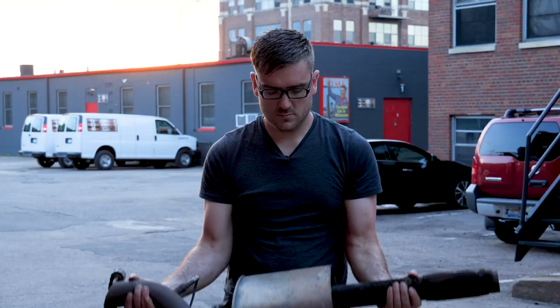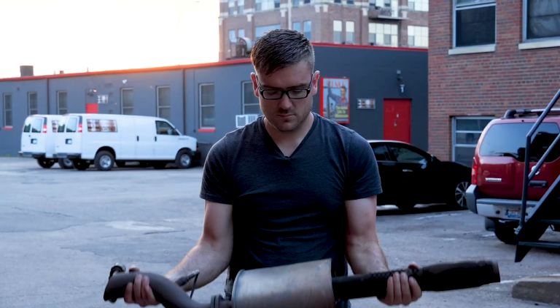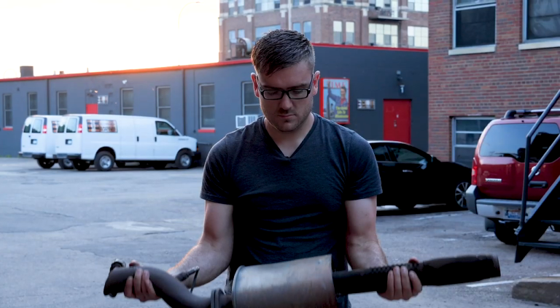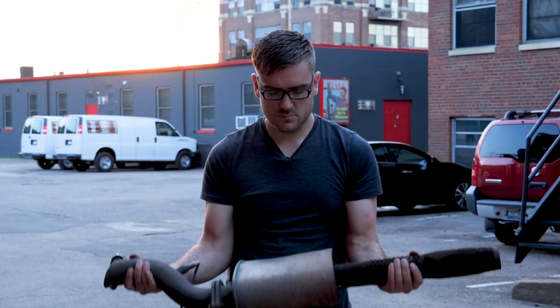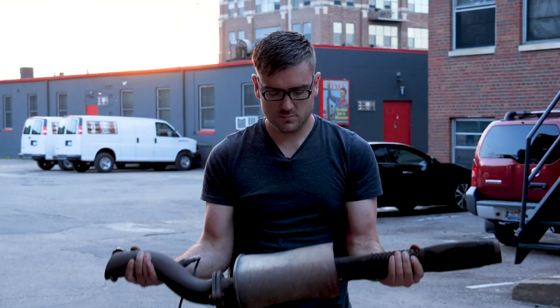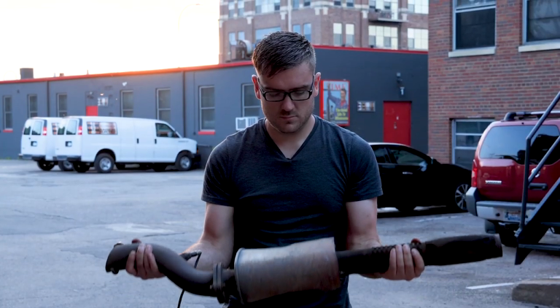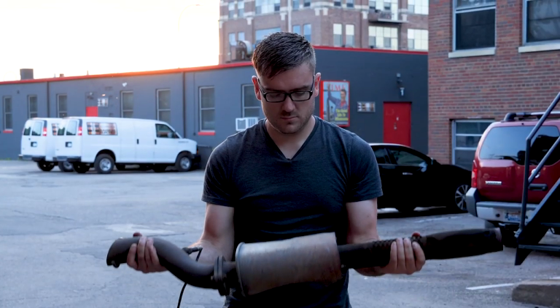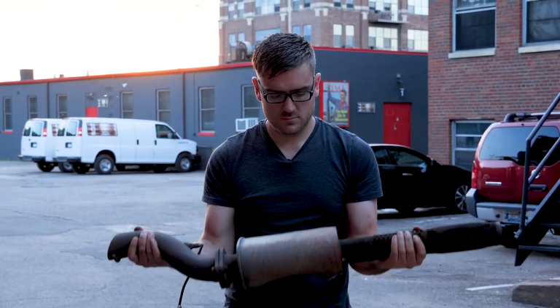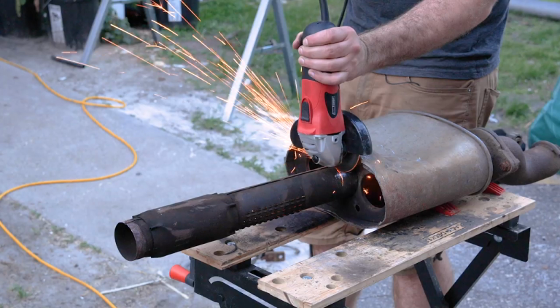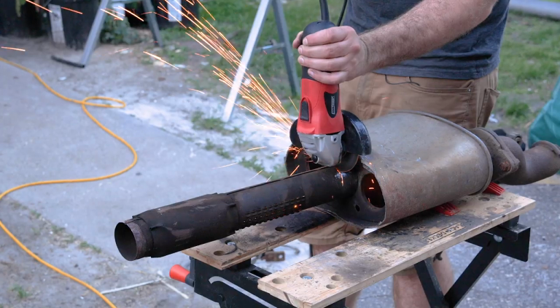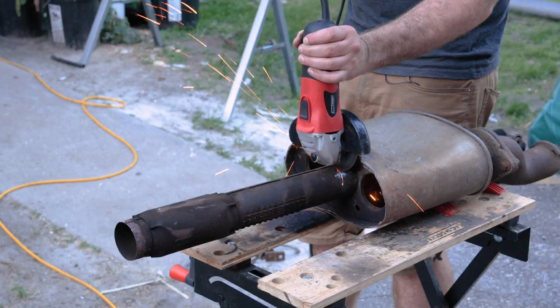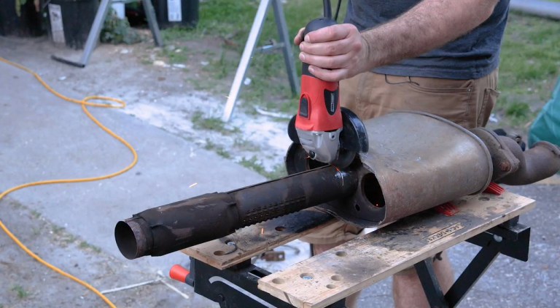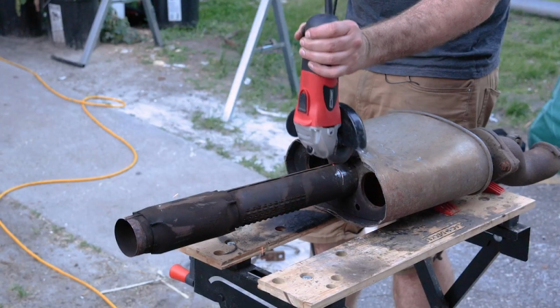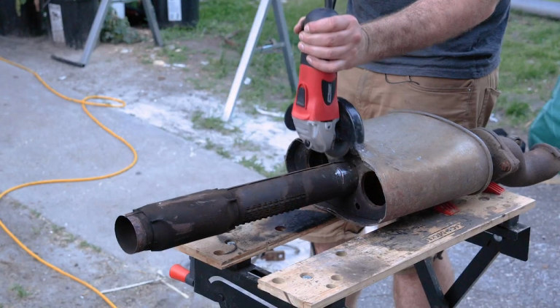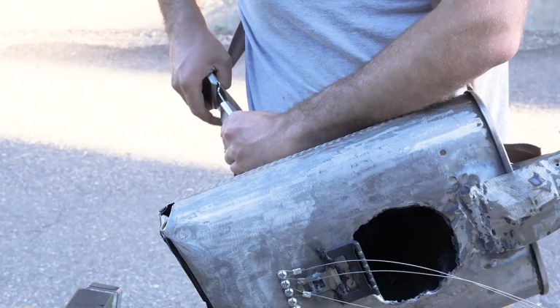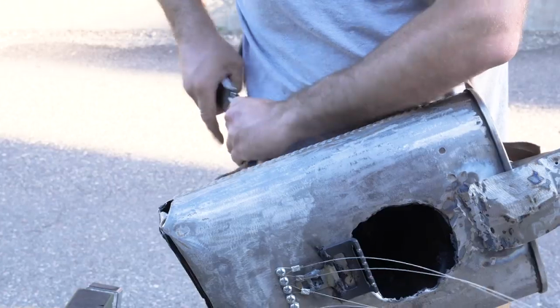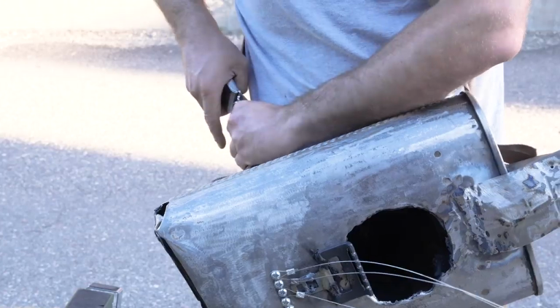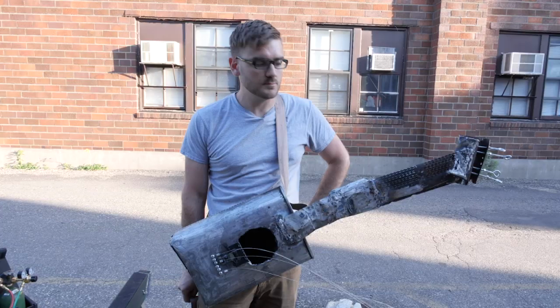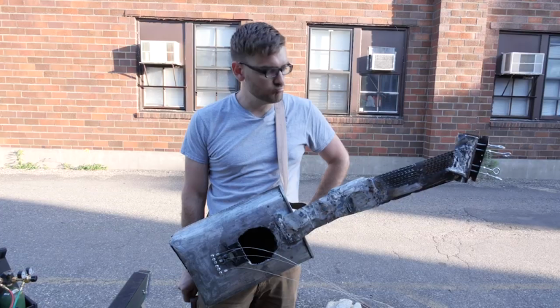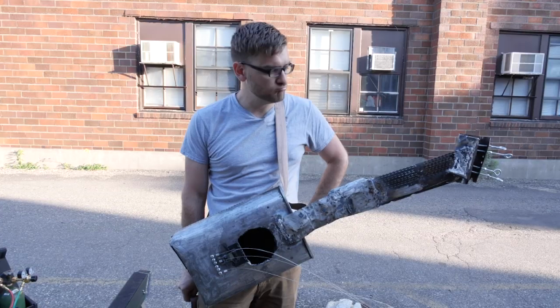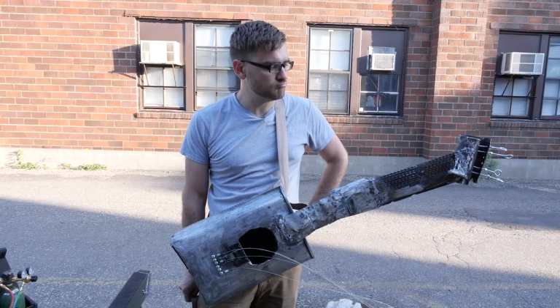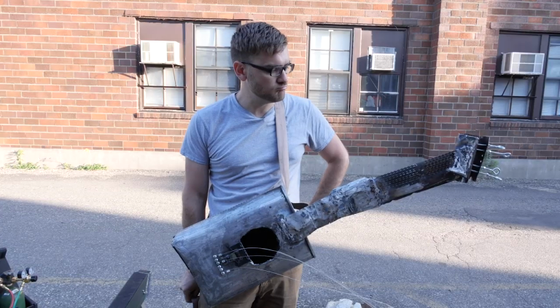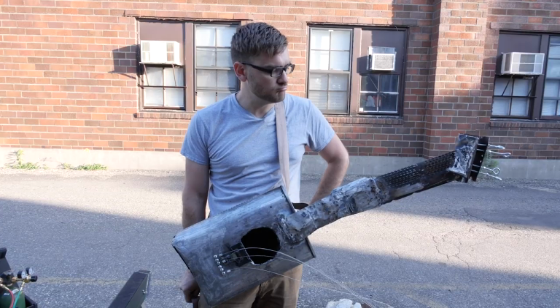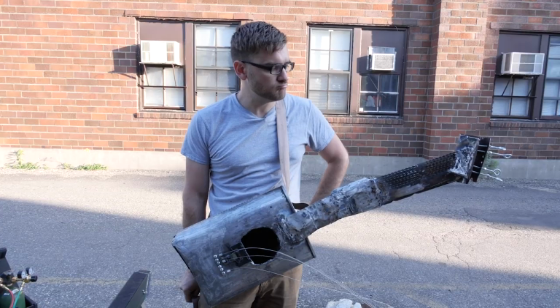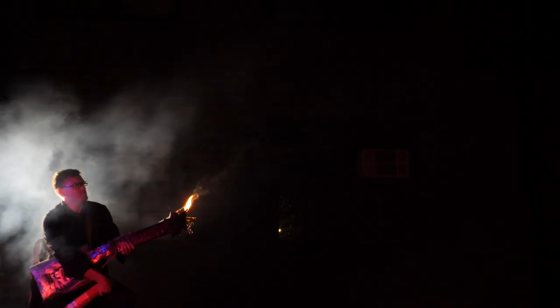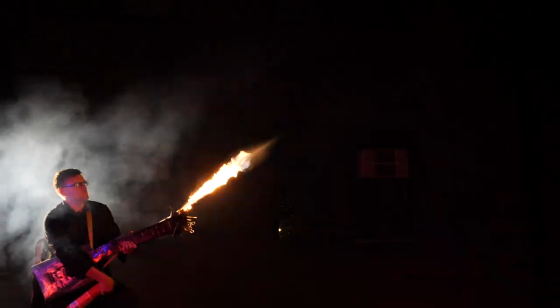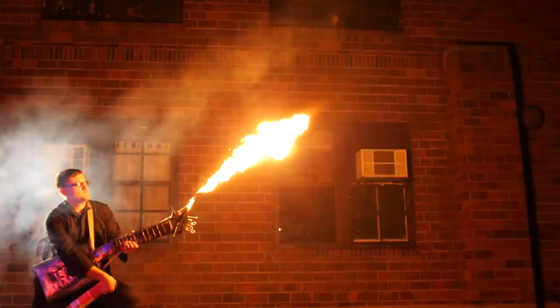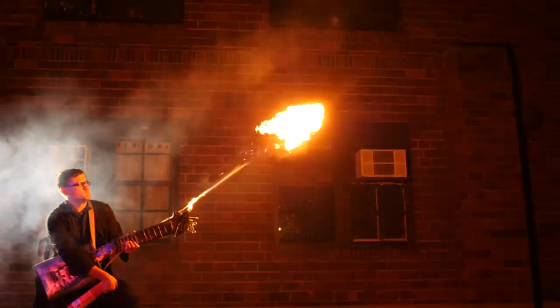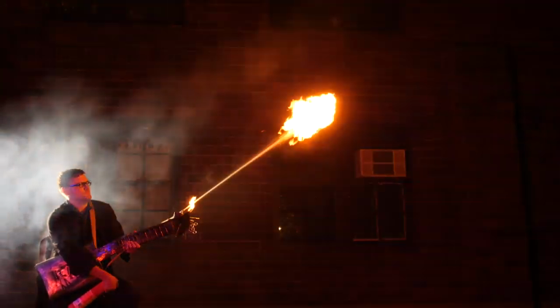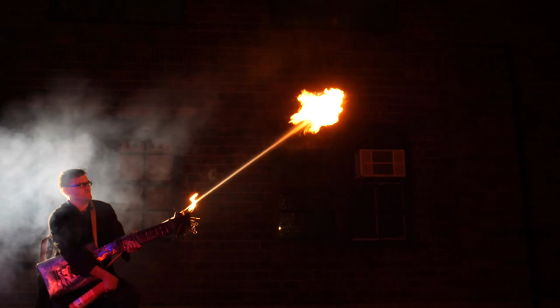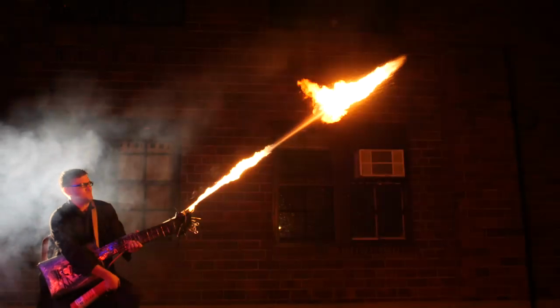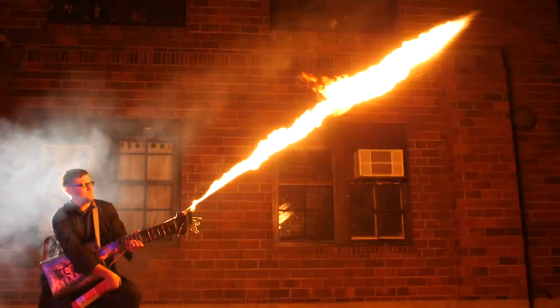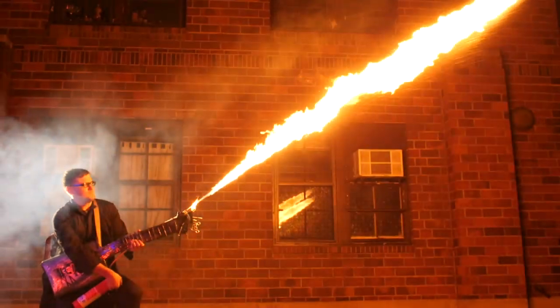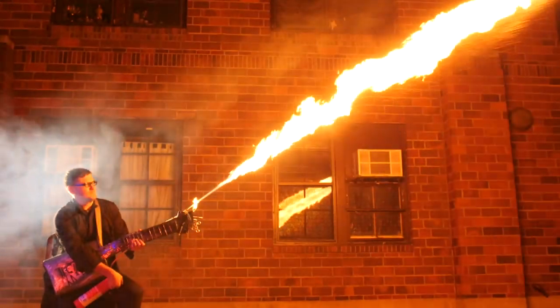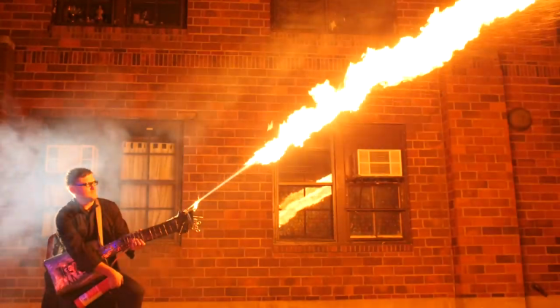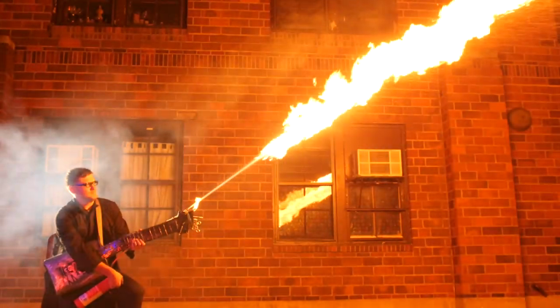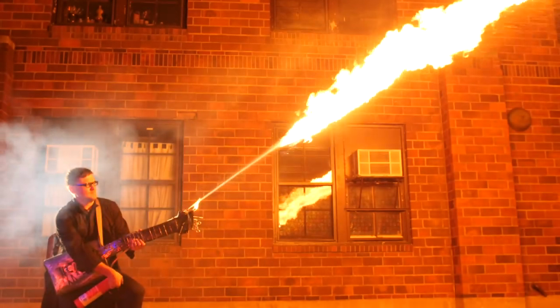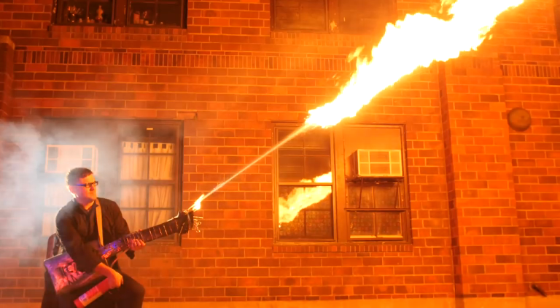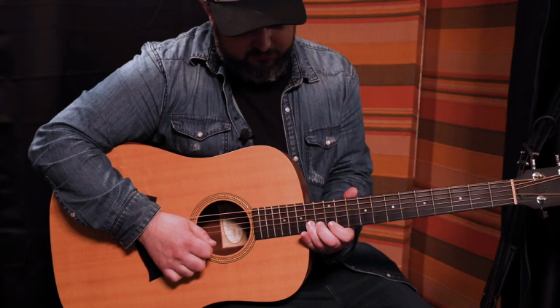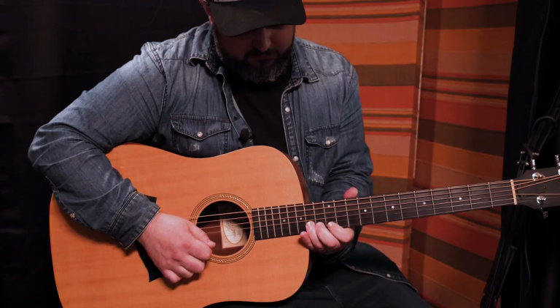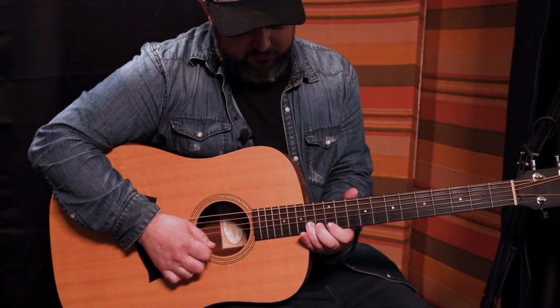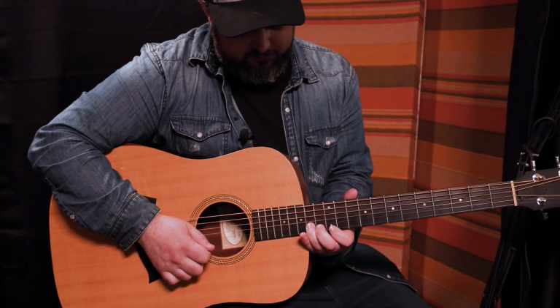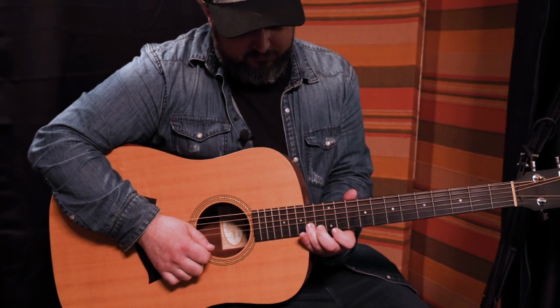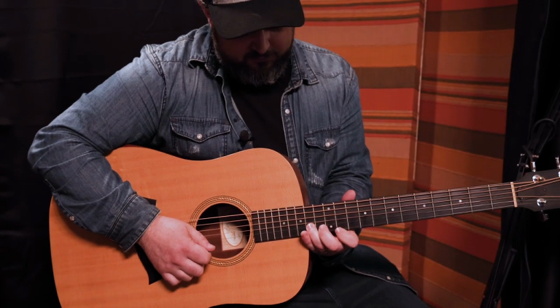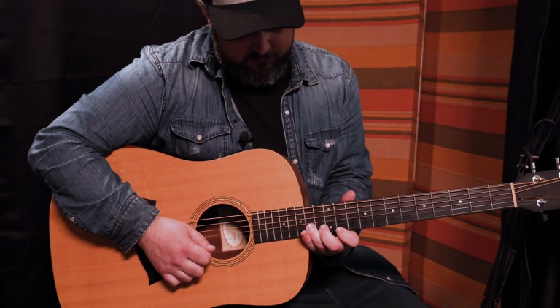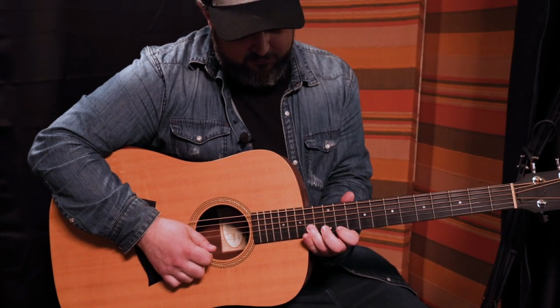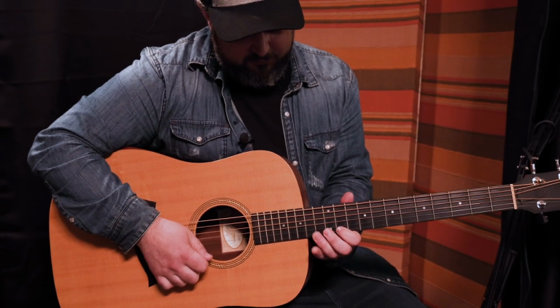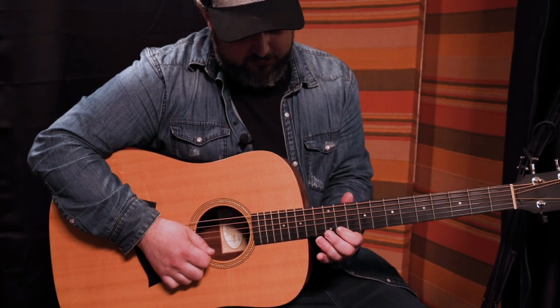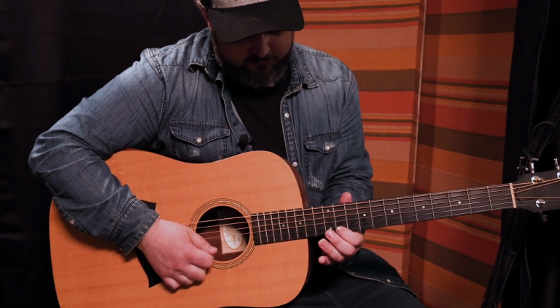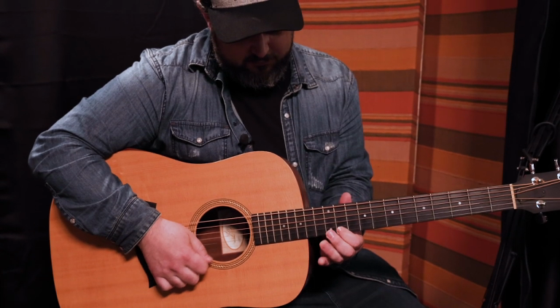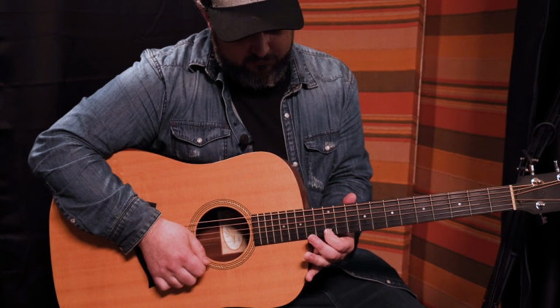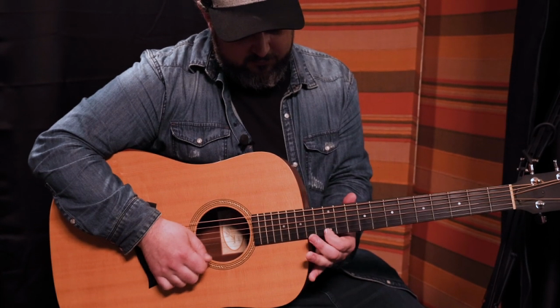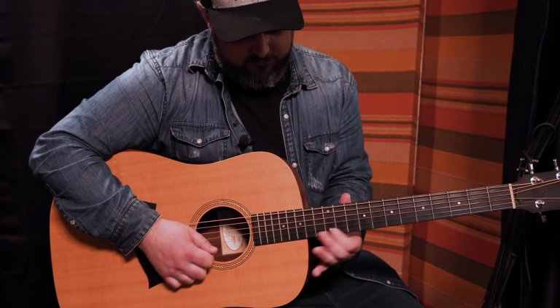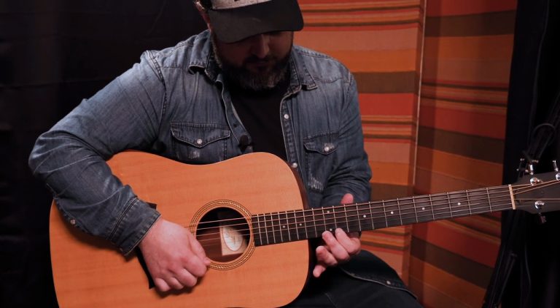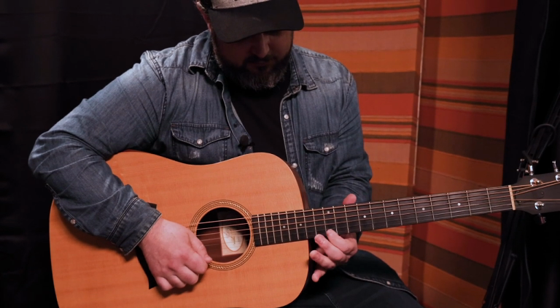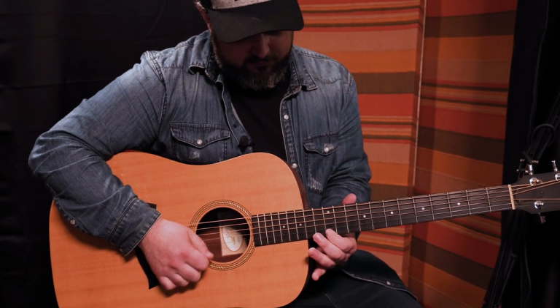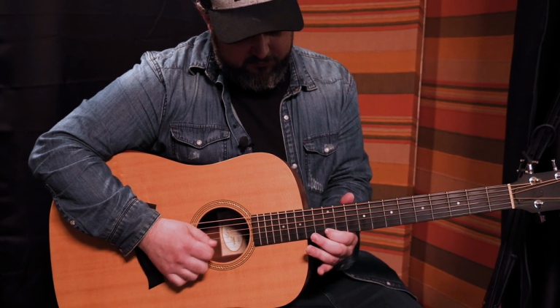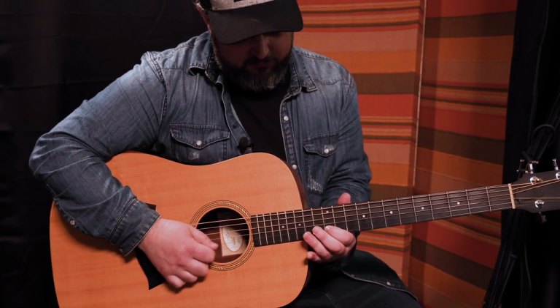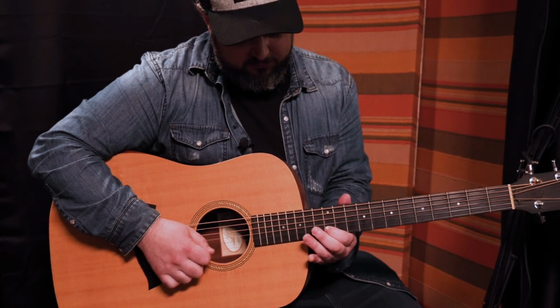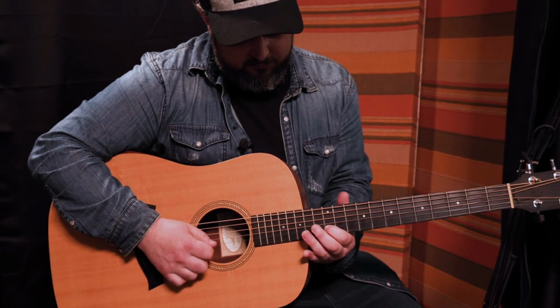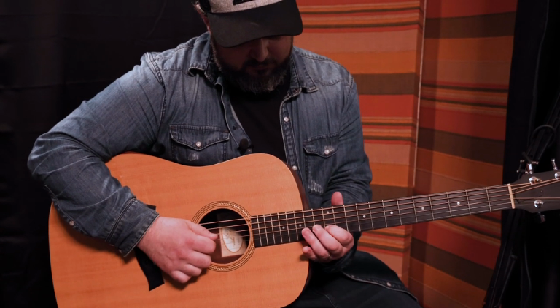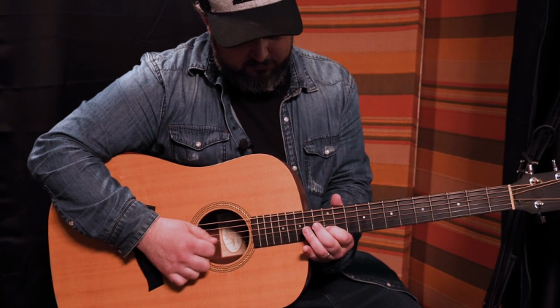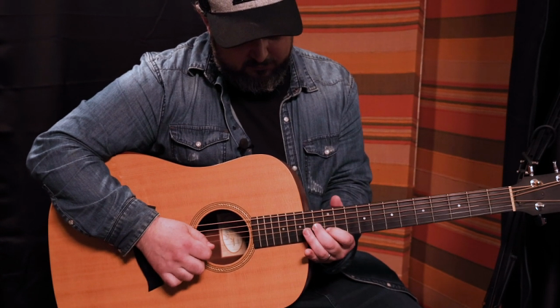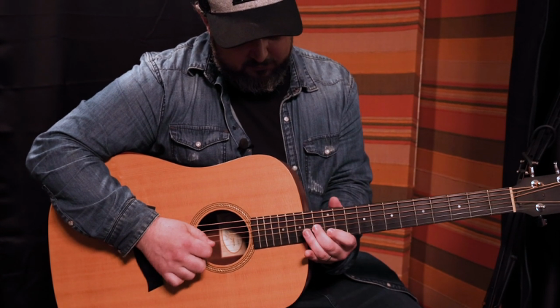And naturally, it wouldn't be complete without a built-in flamethrower. But first, I want to get some advice from someone who knows a little bit about guitars.